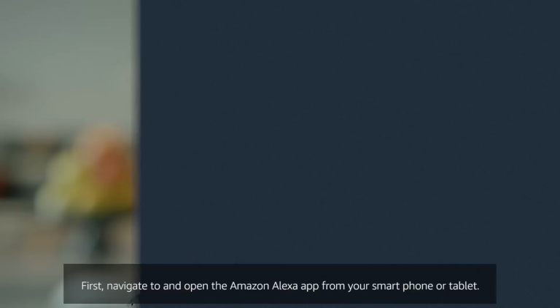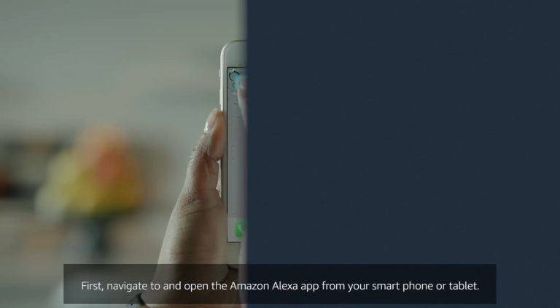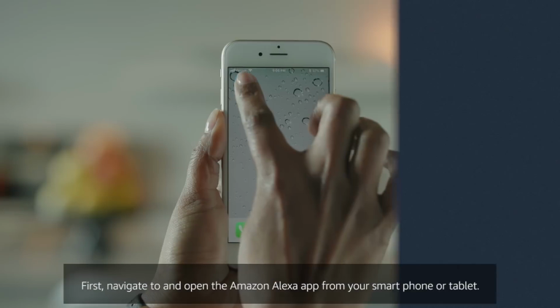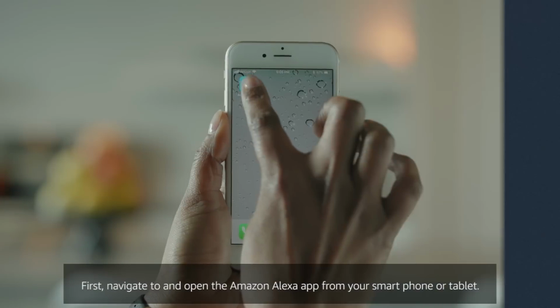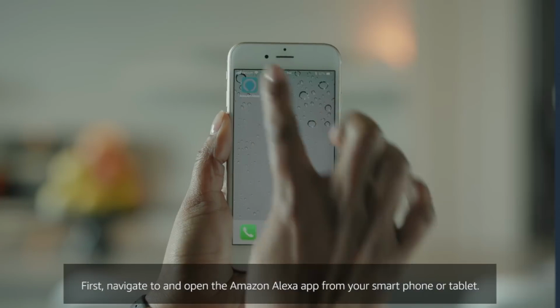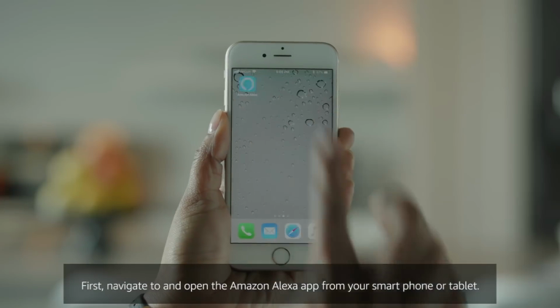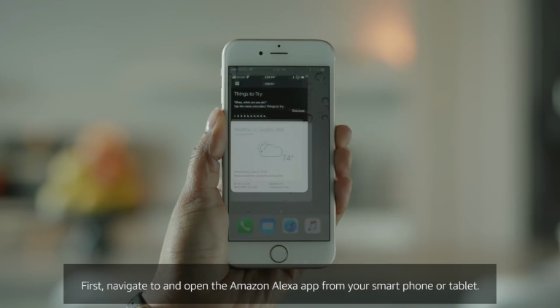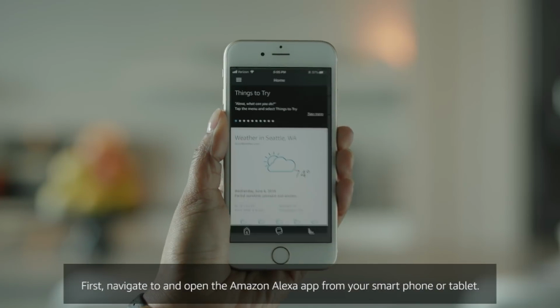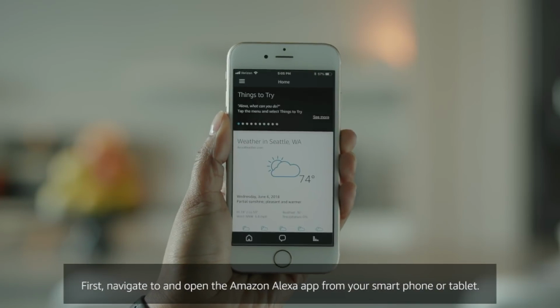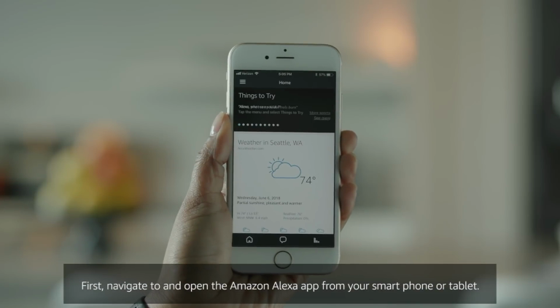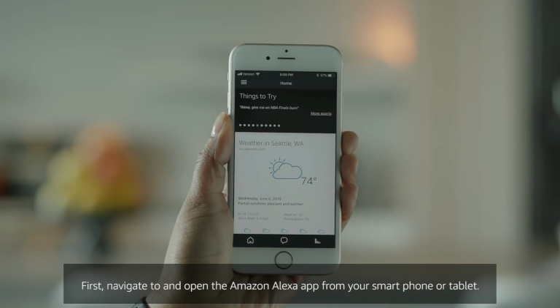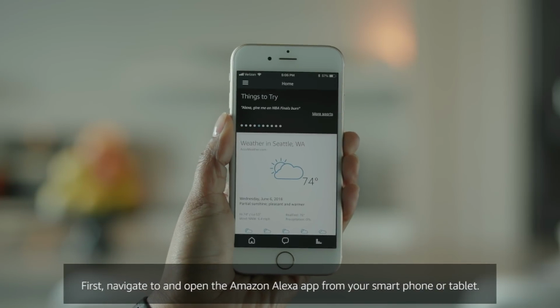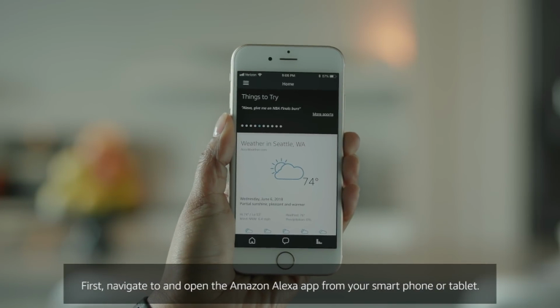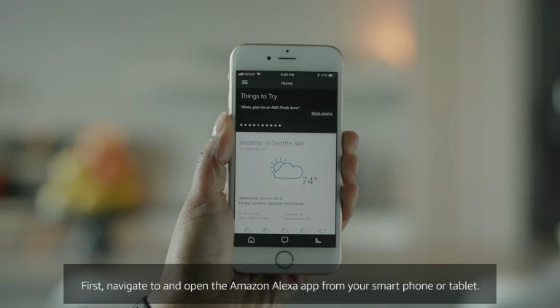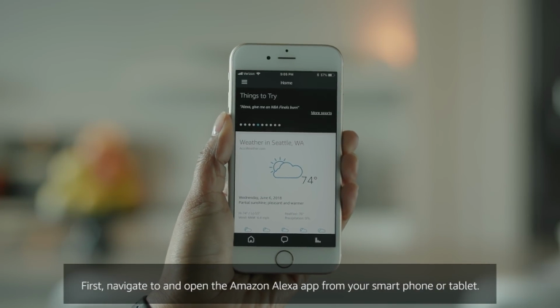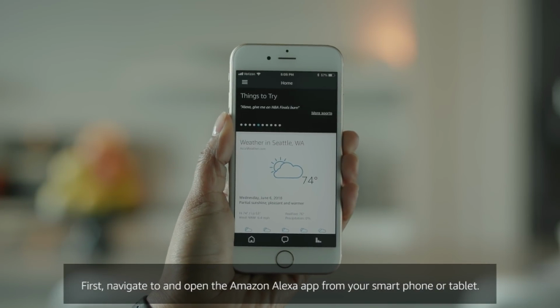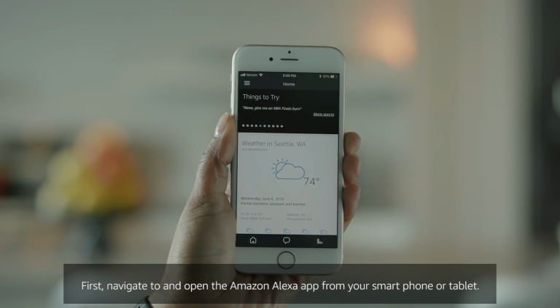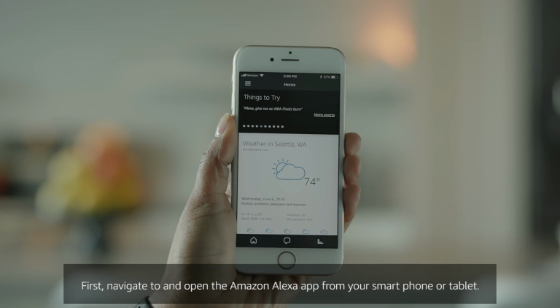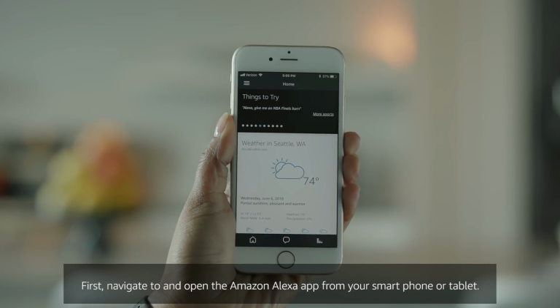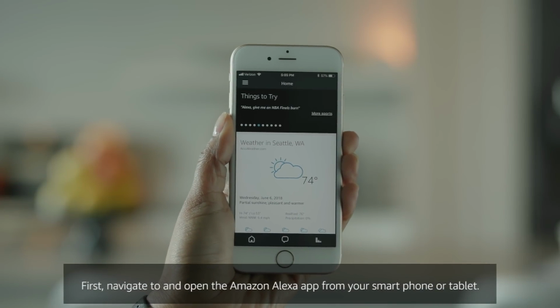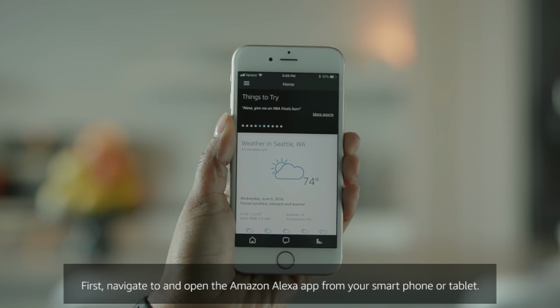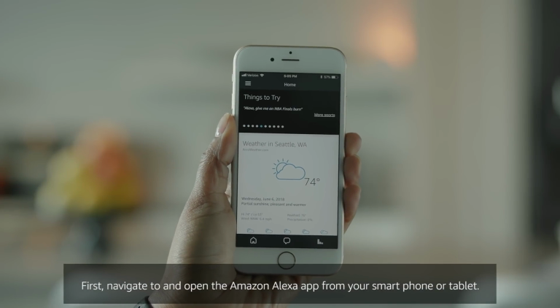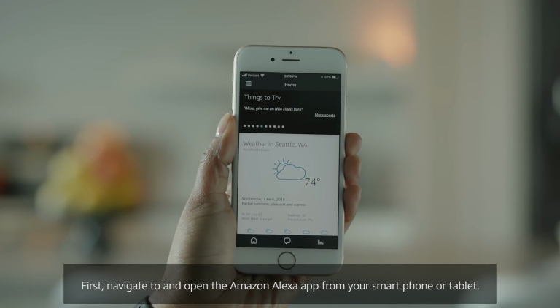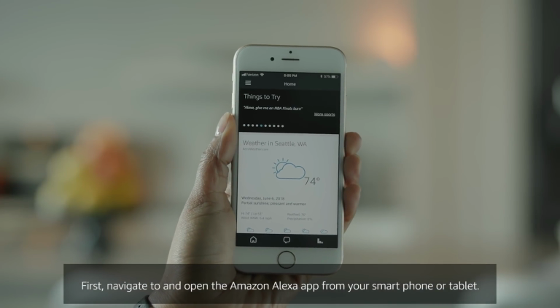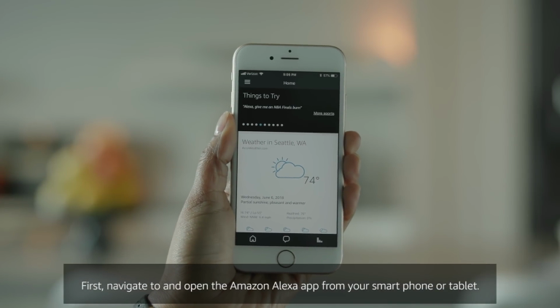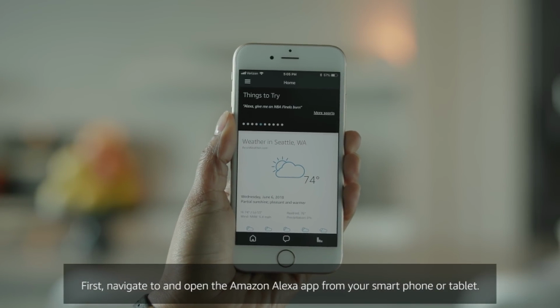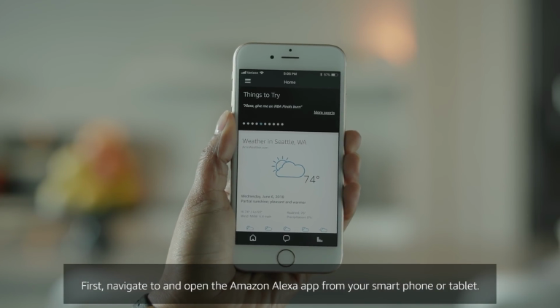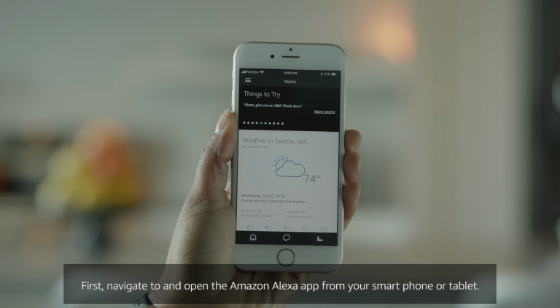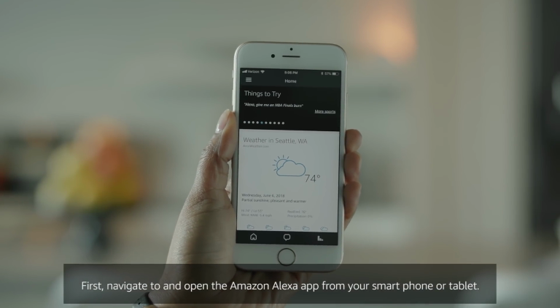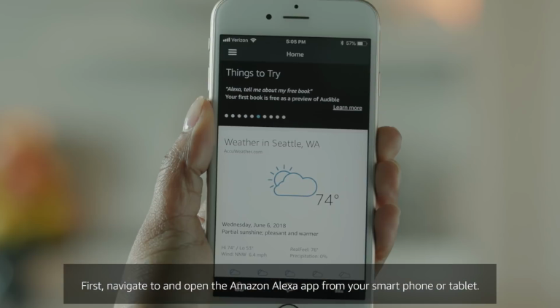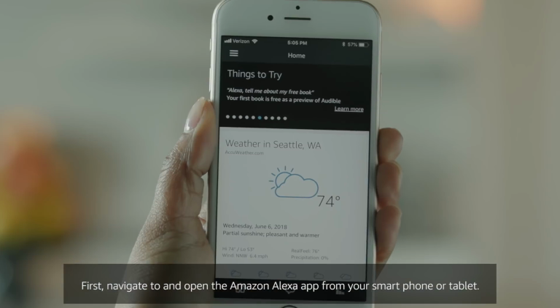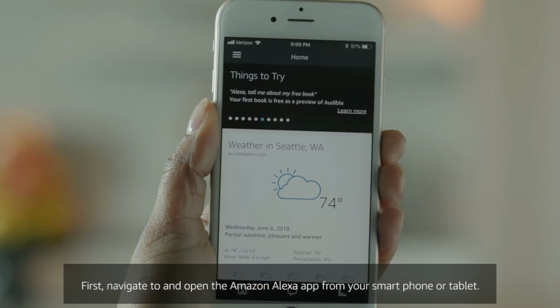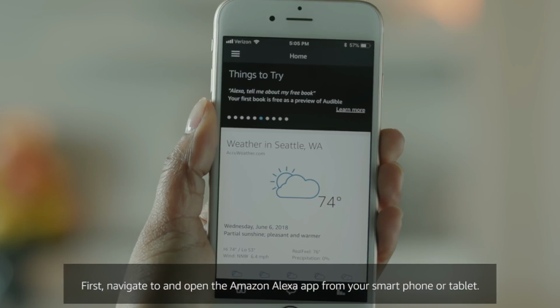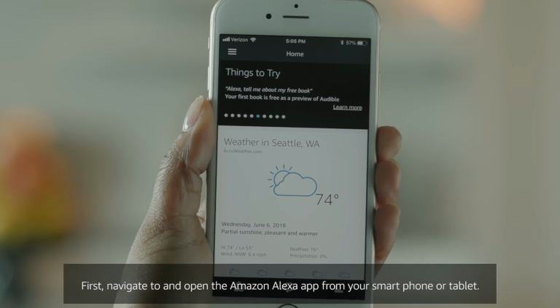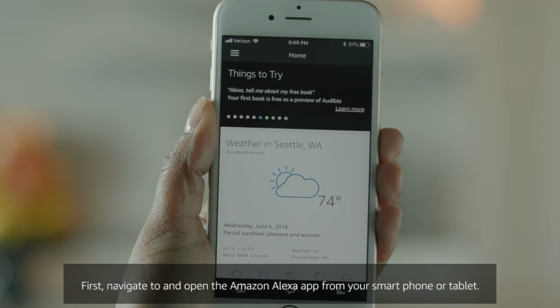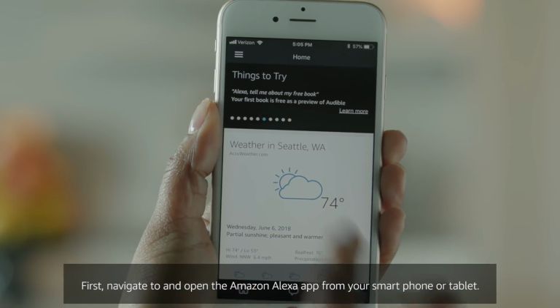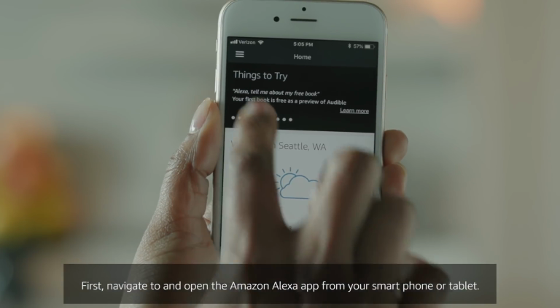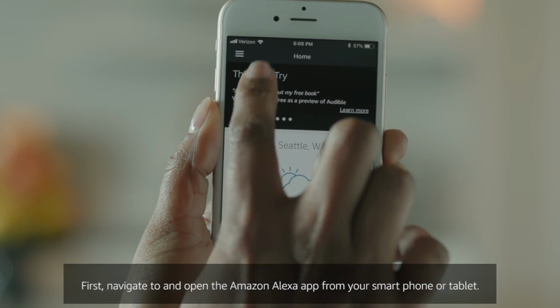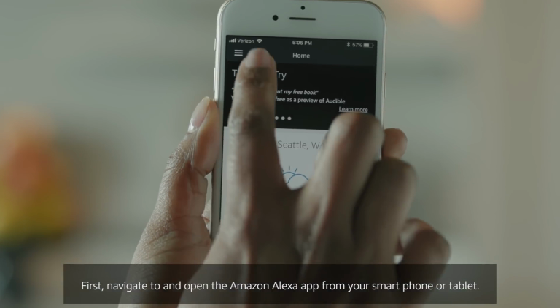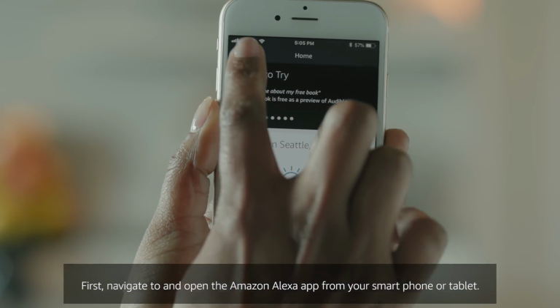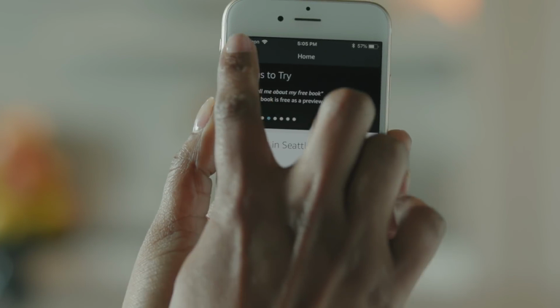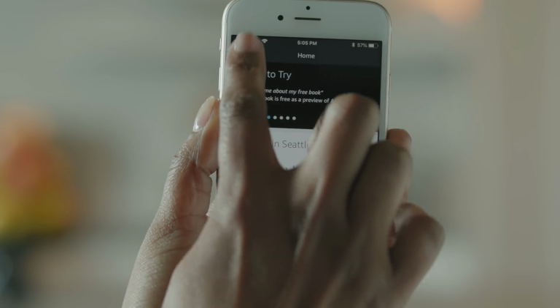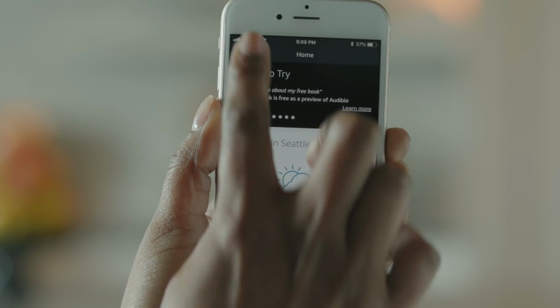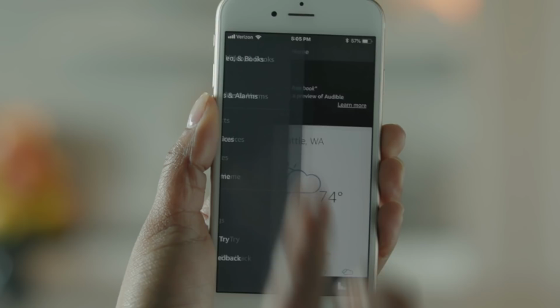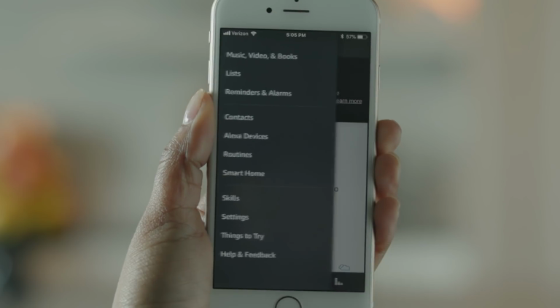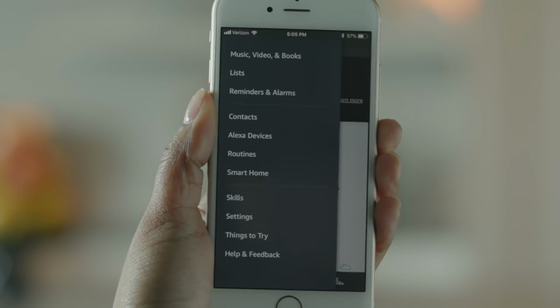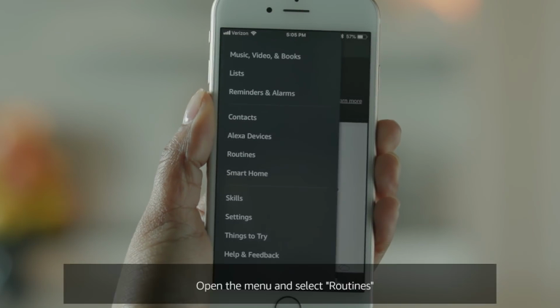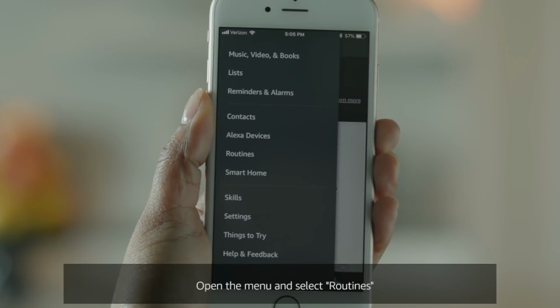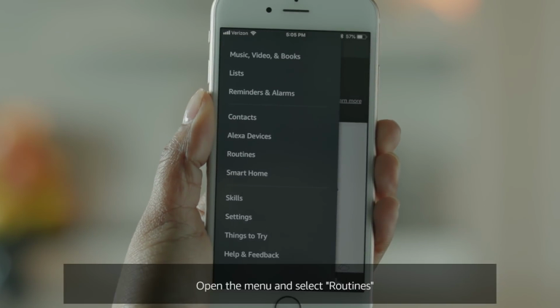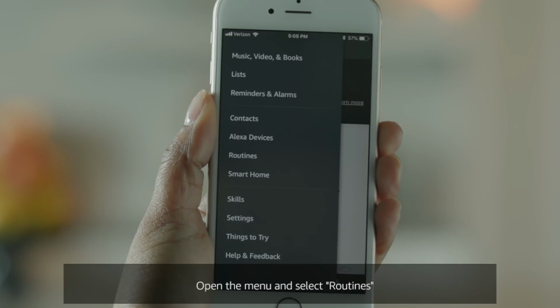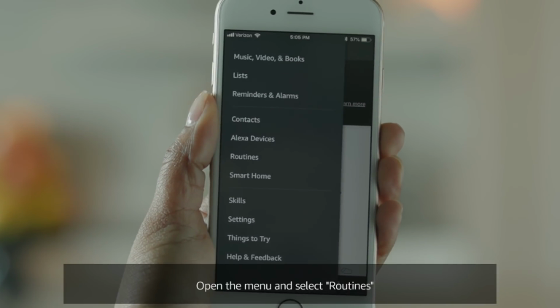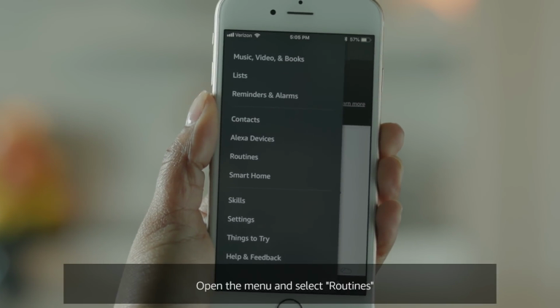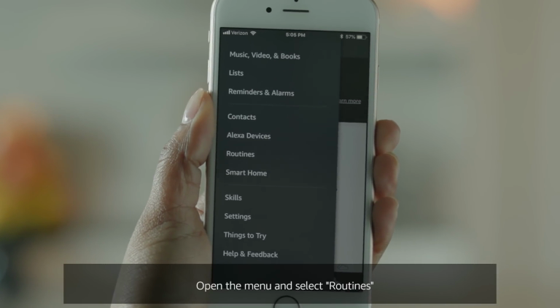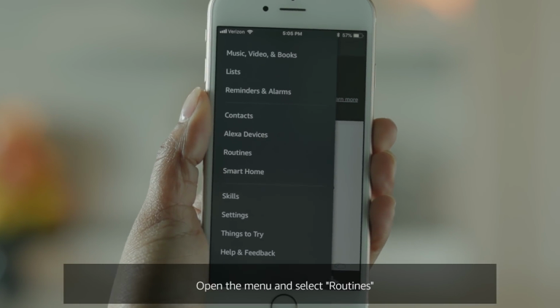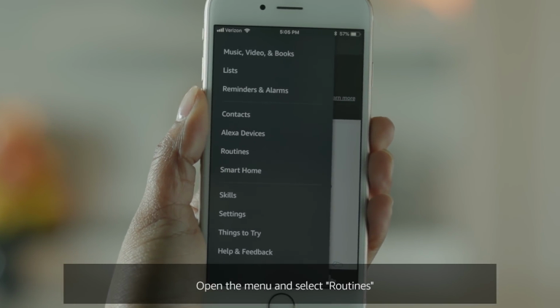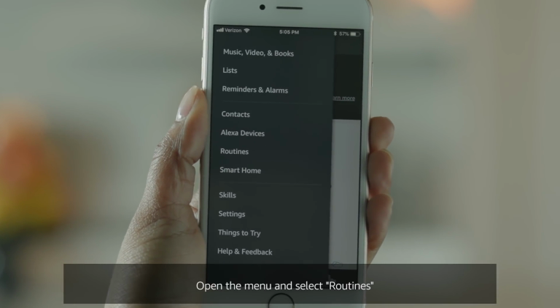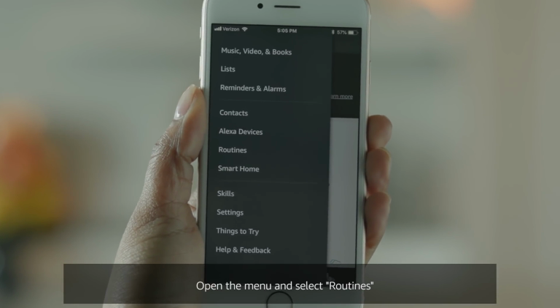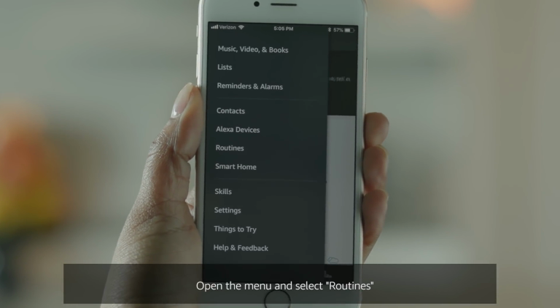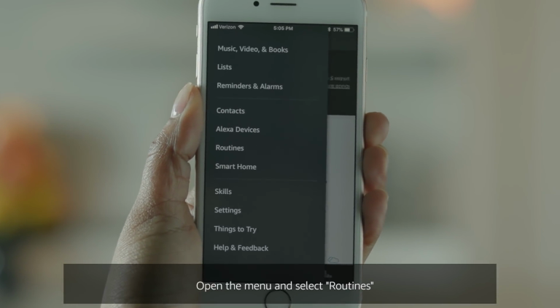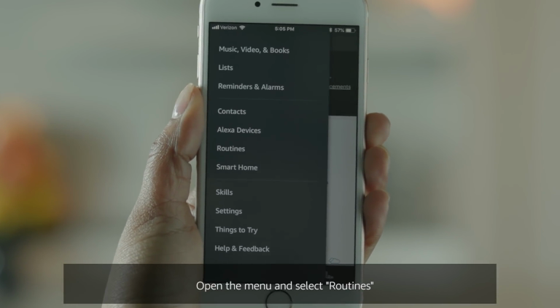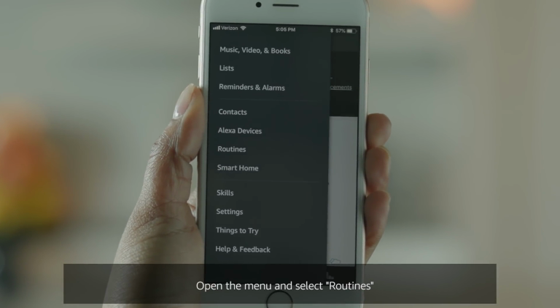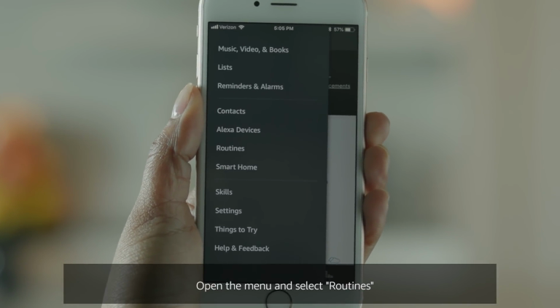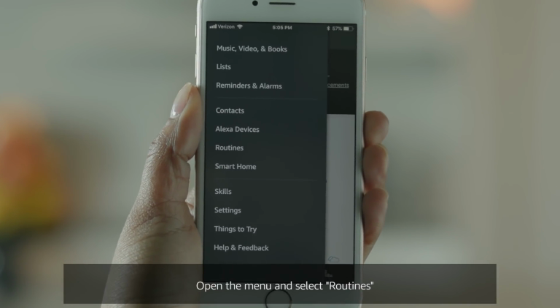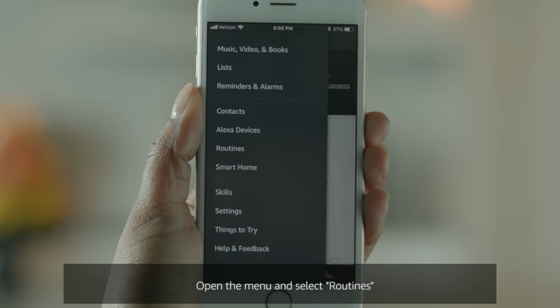First, navigate to and open the Amazon Alexa app from your smartphone or tablet. Open the menu and select Routines.